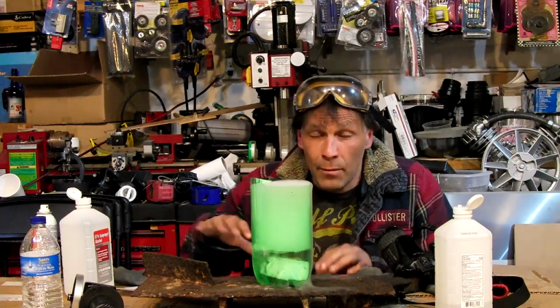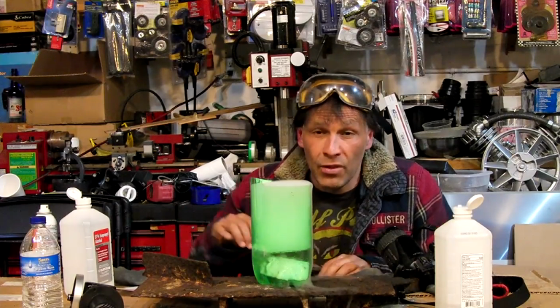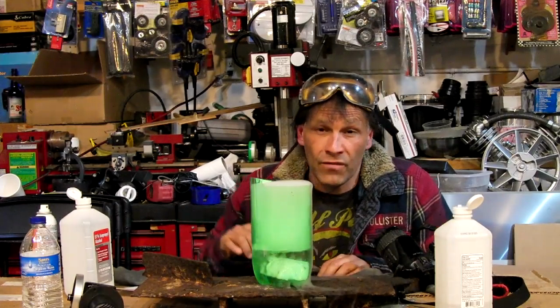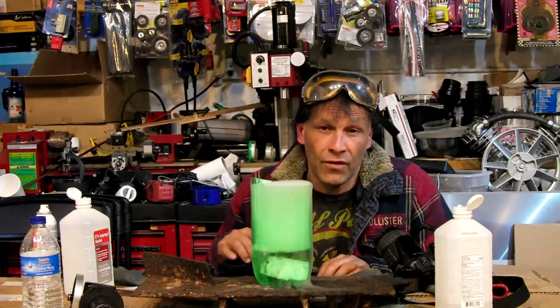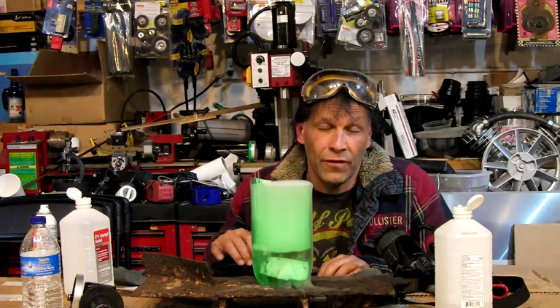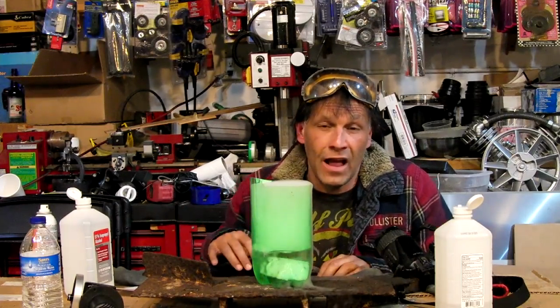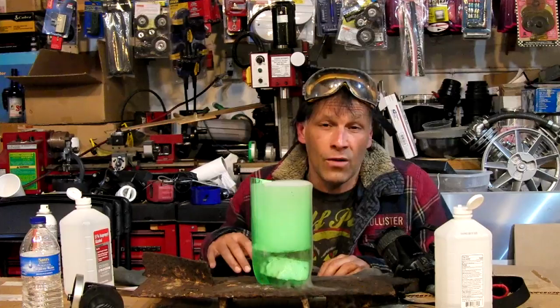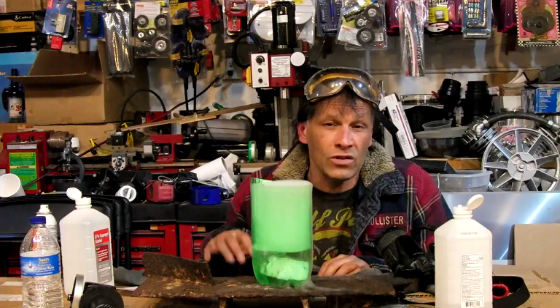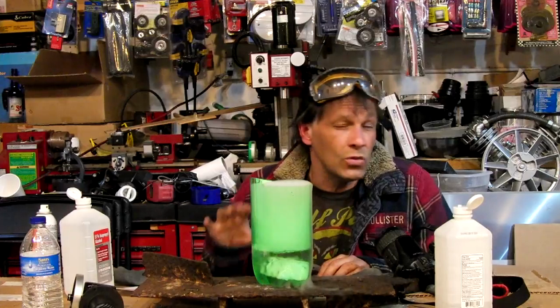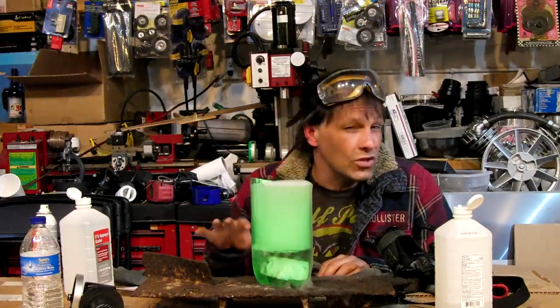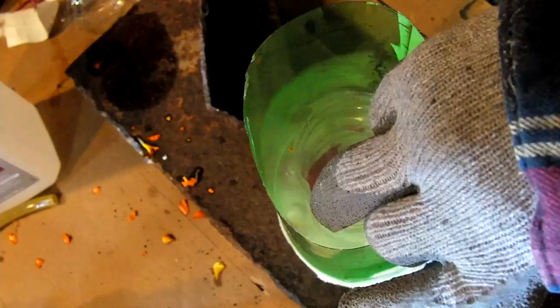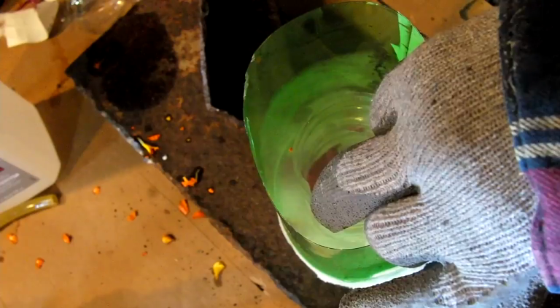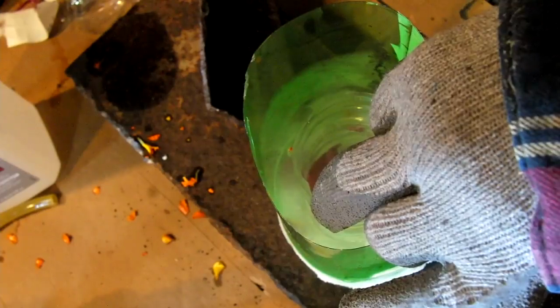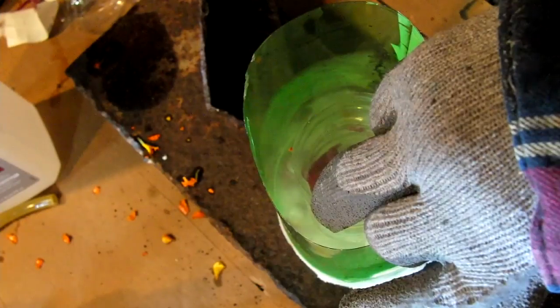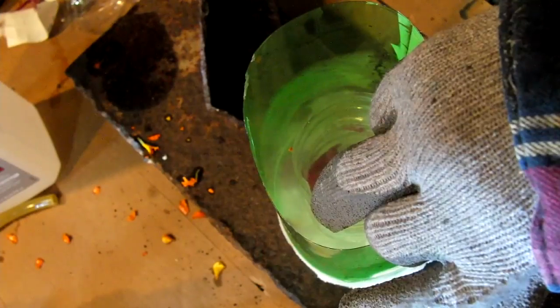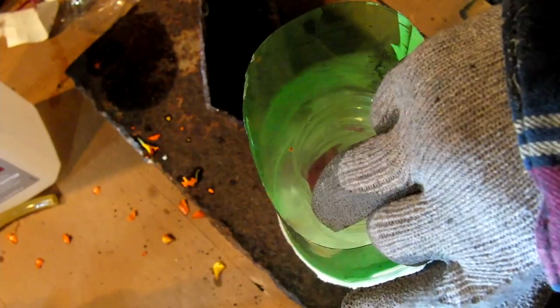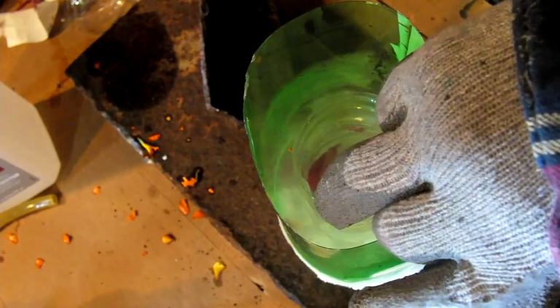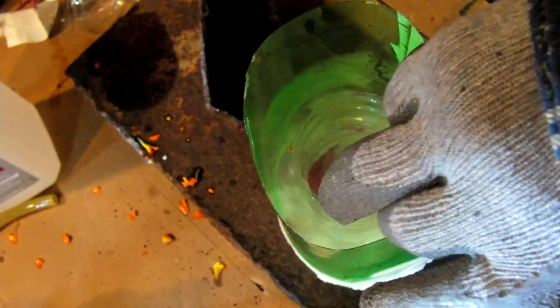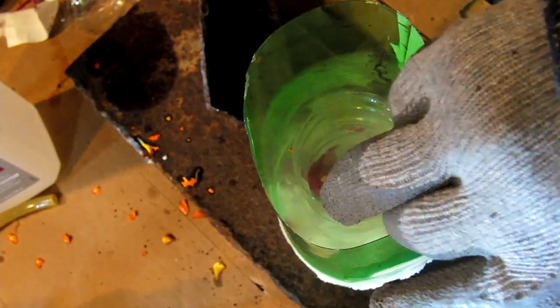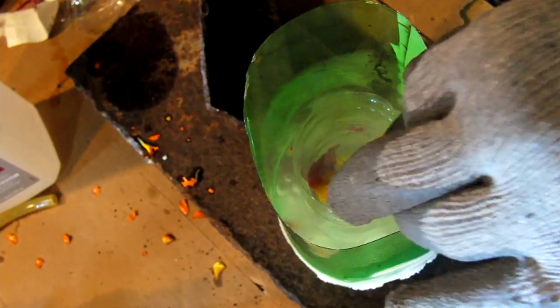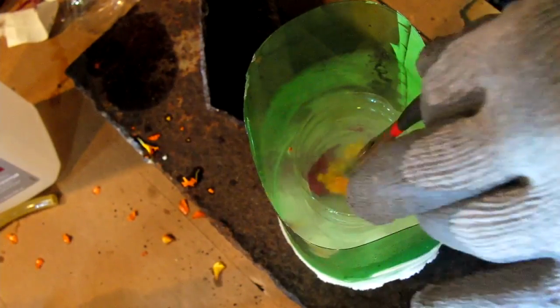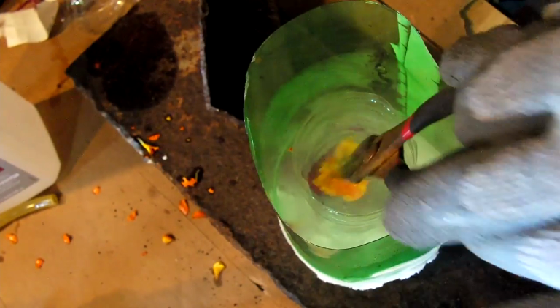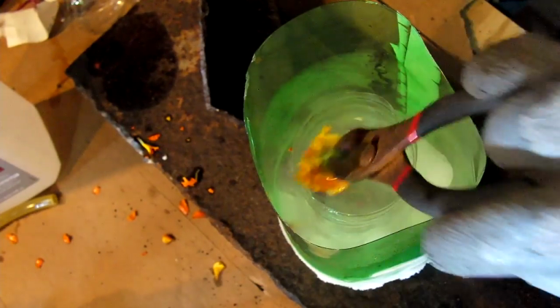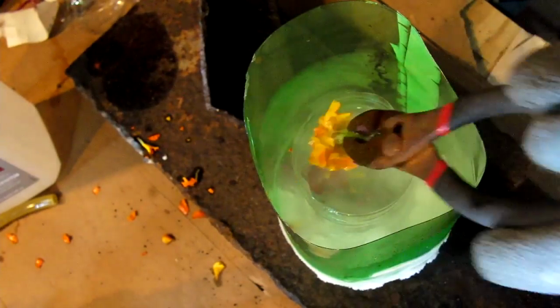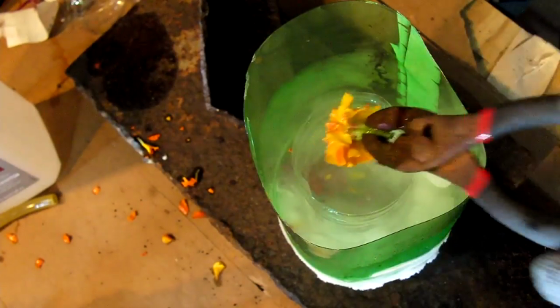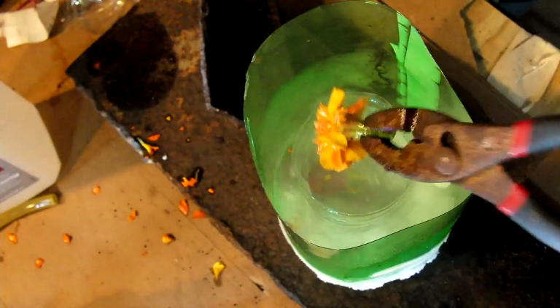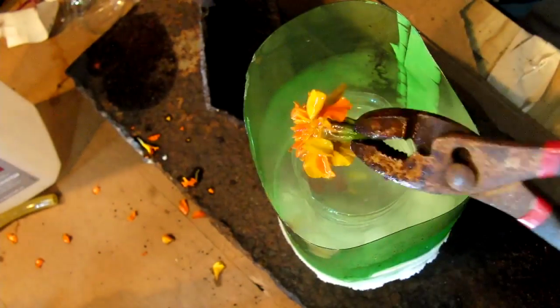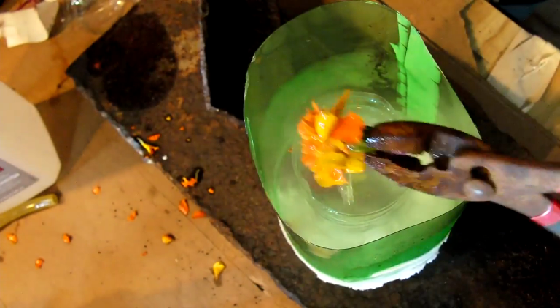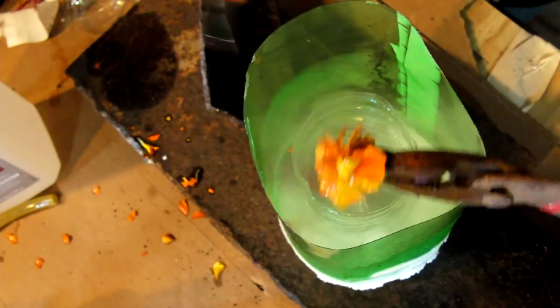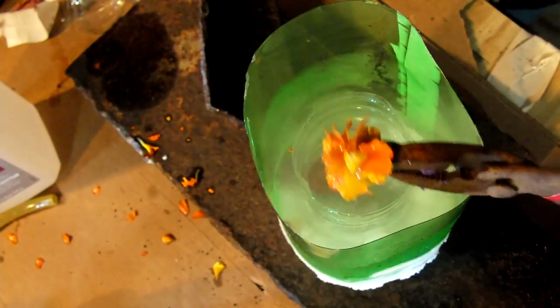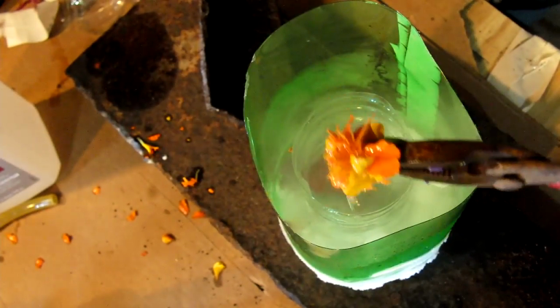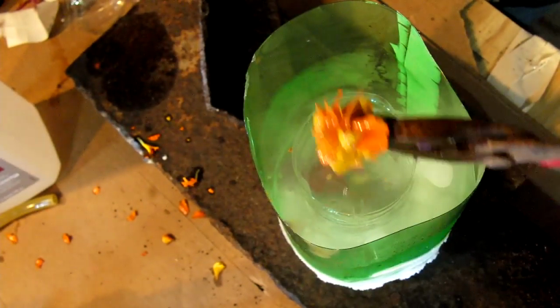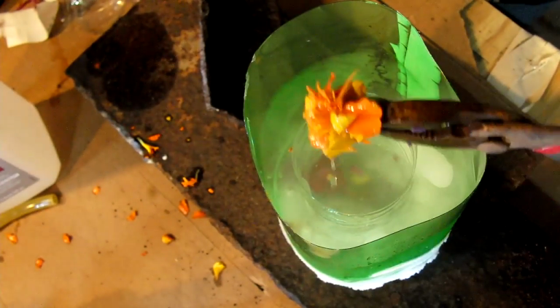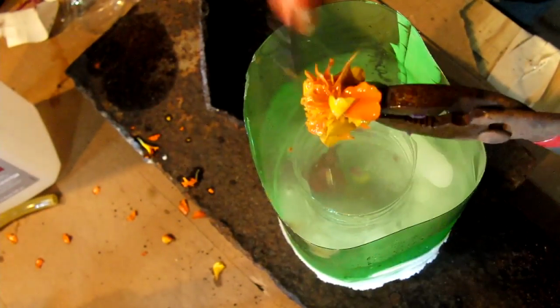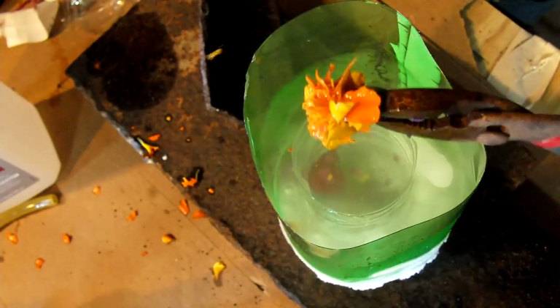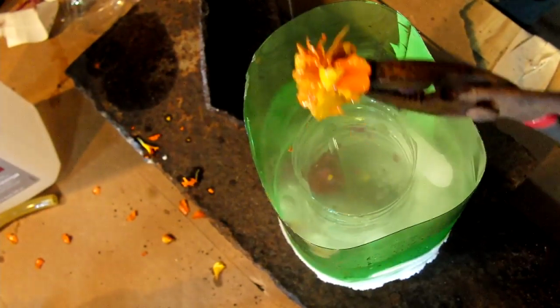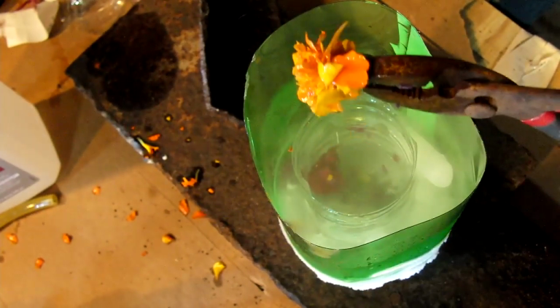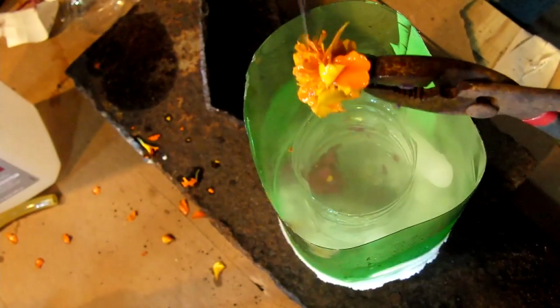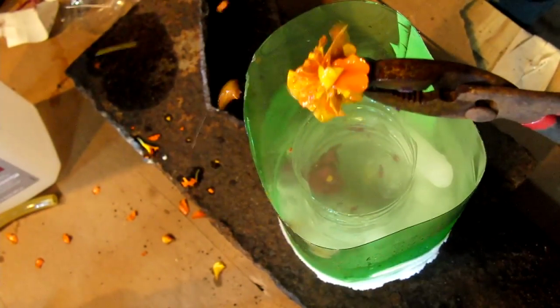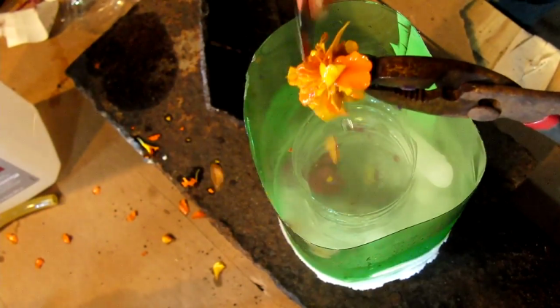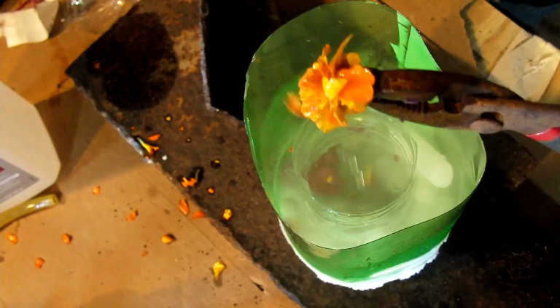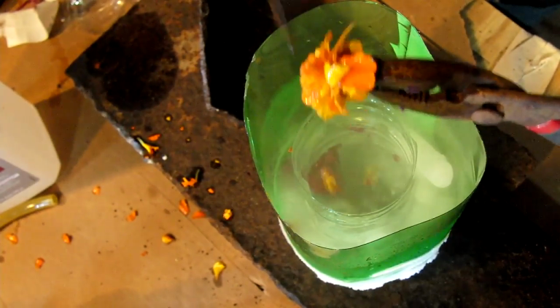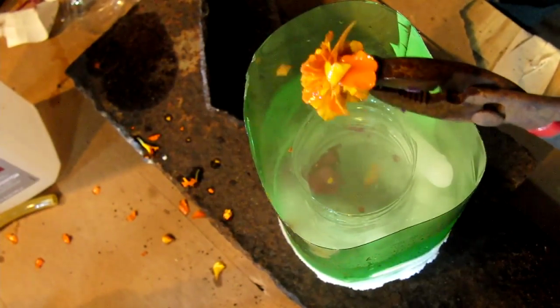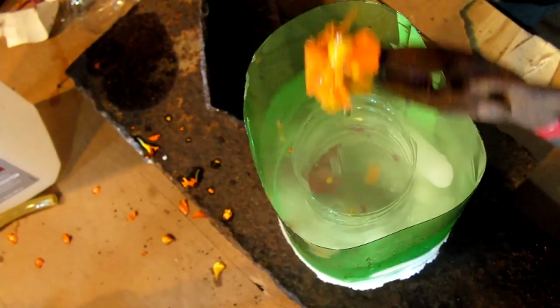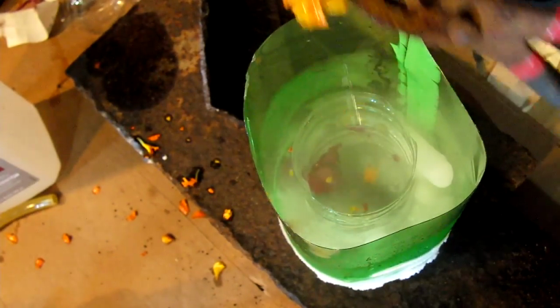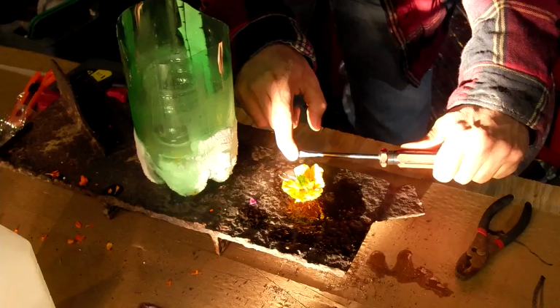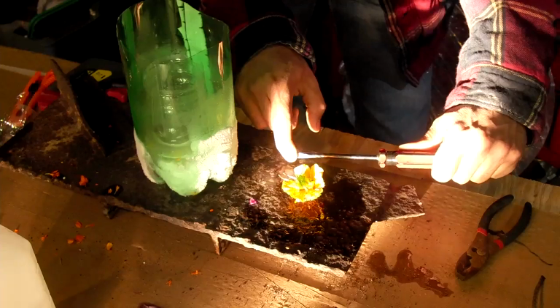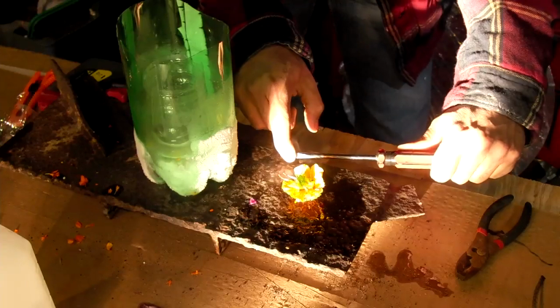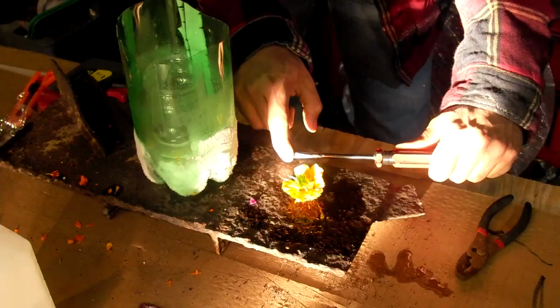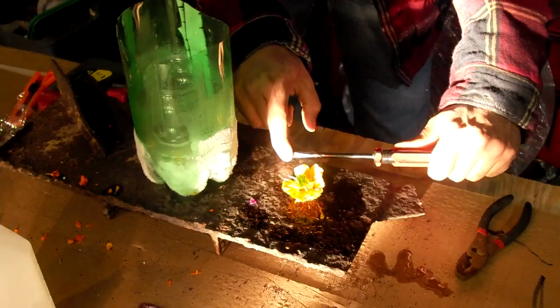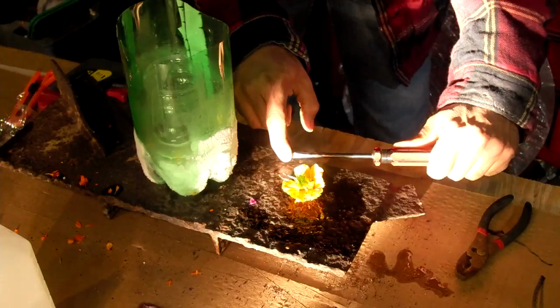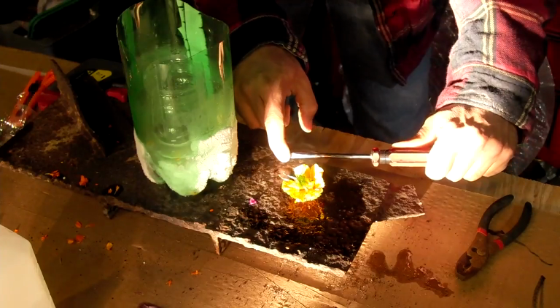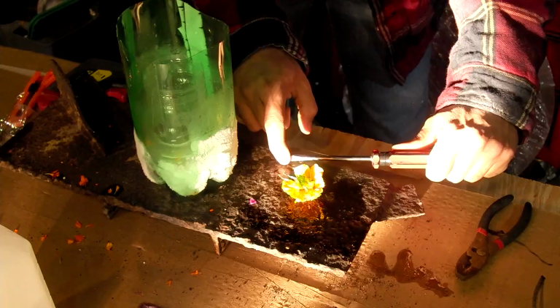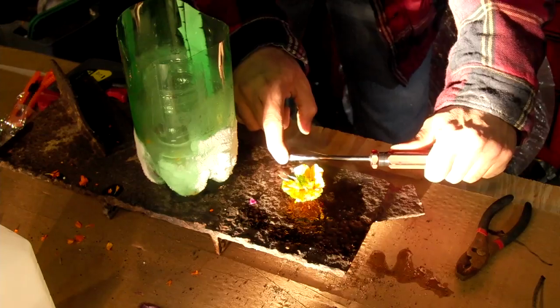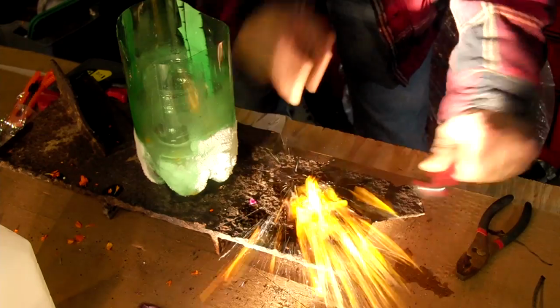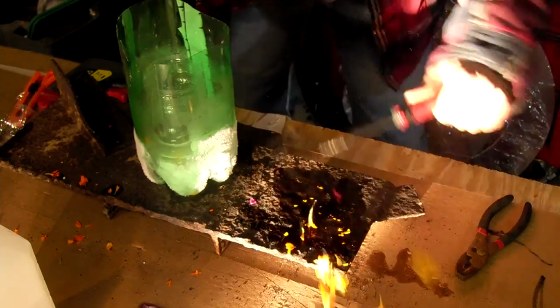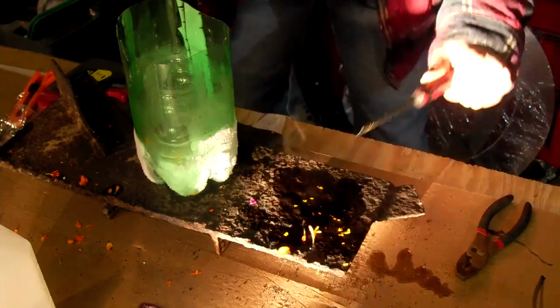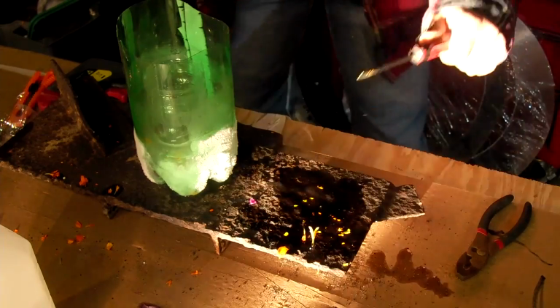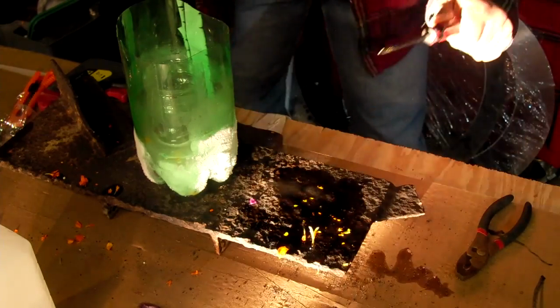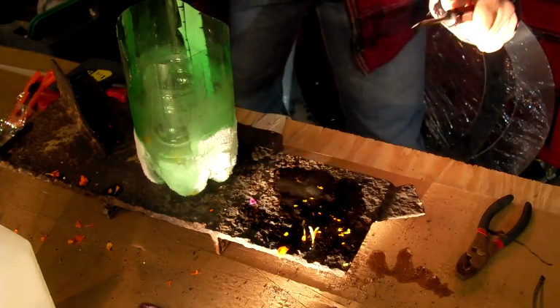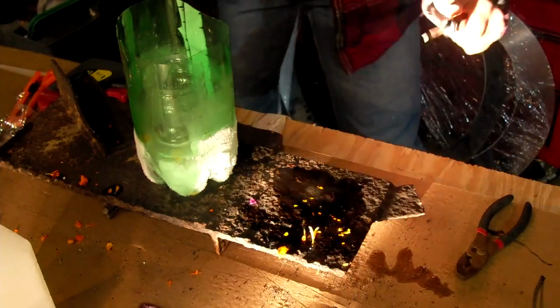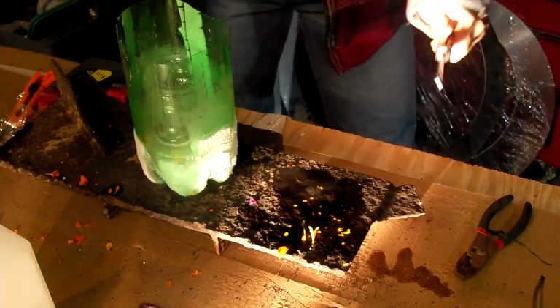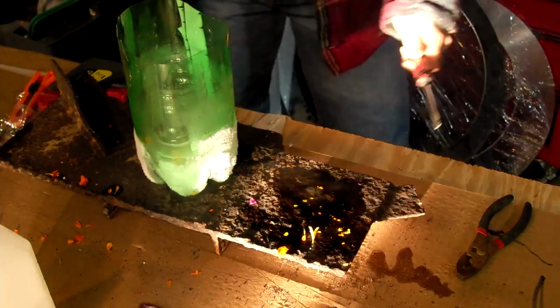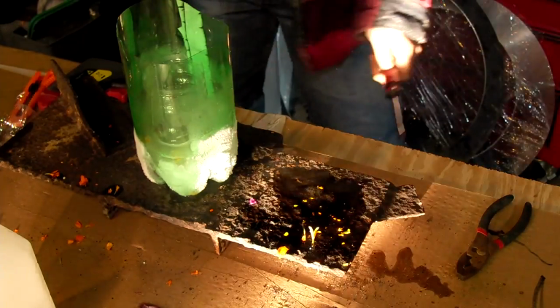I went out to Denise's garden and got a couple of her flowers while she wasn't happy with it. After dunking the flower in the stuff for a few seconds, it shattered like glass.